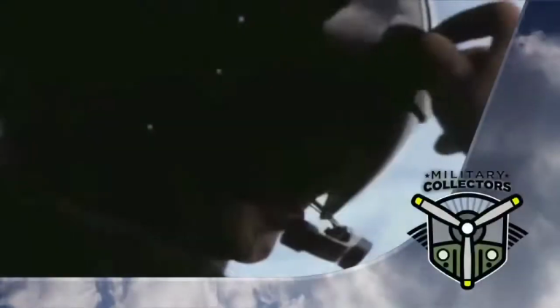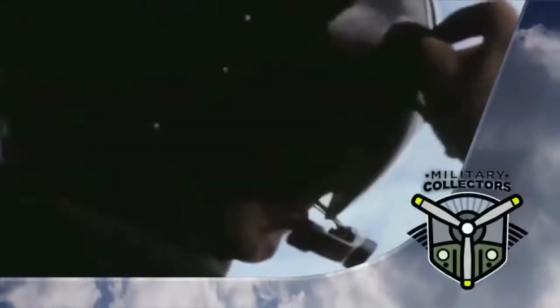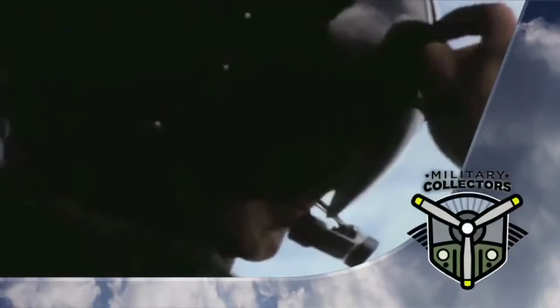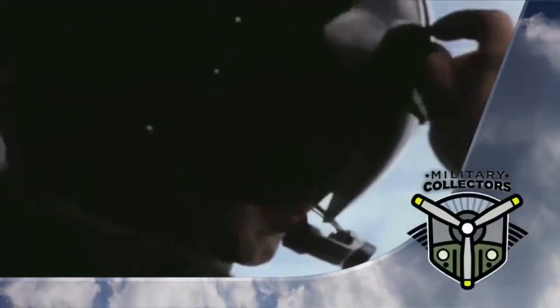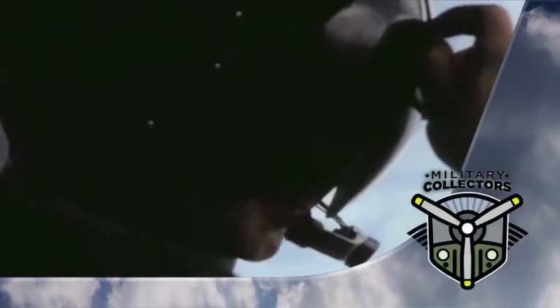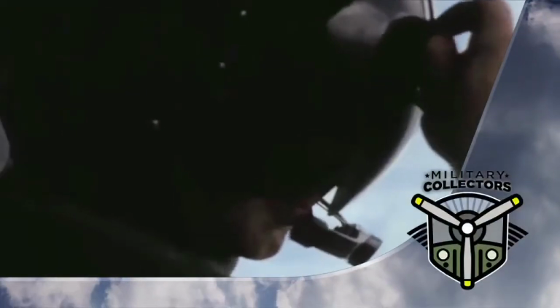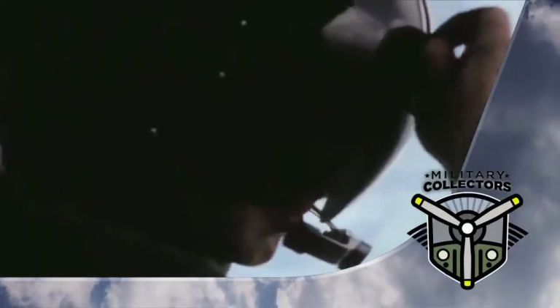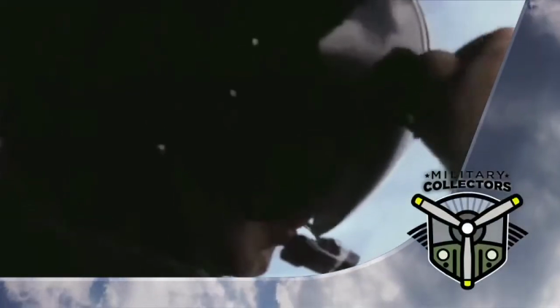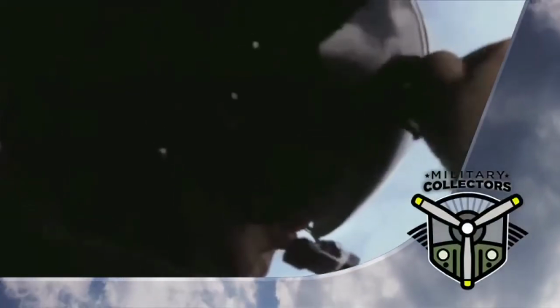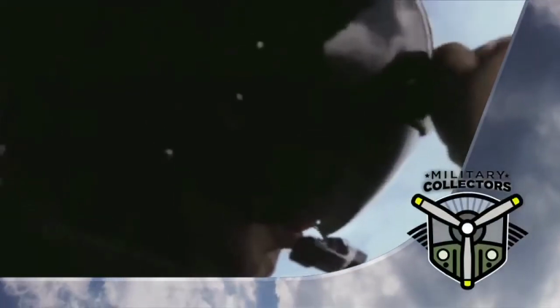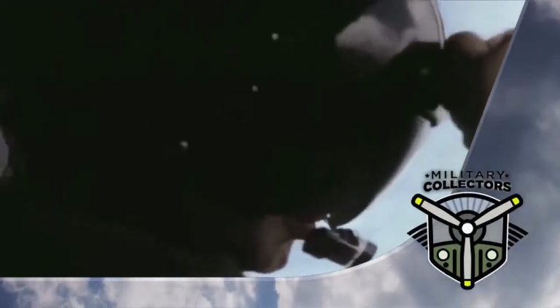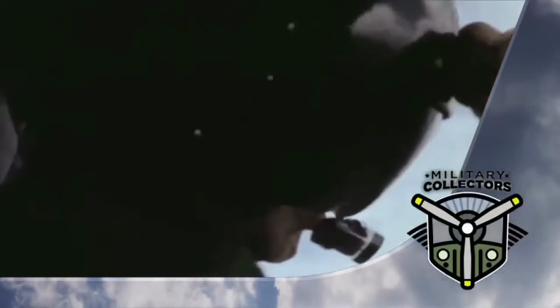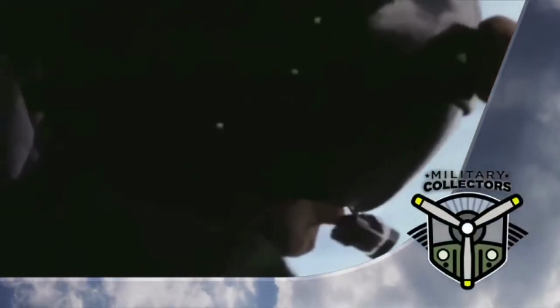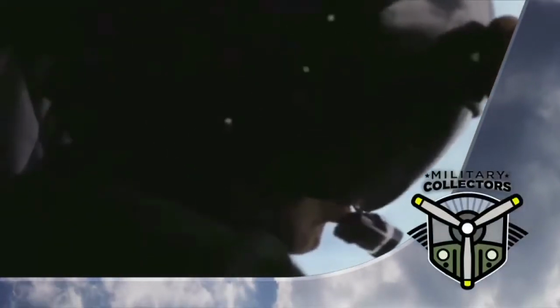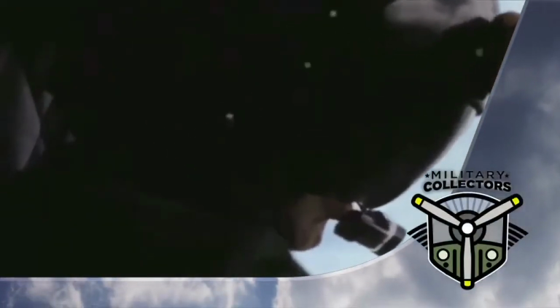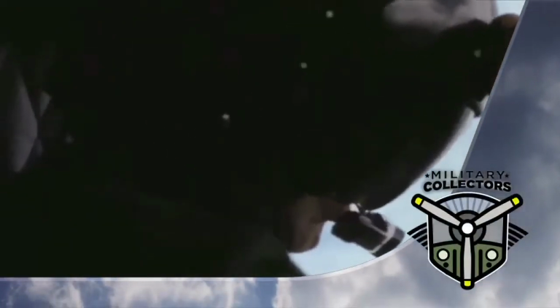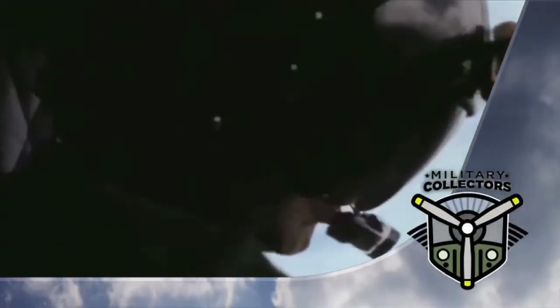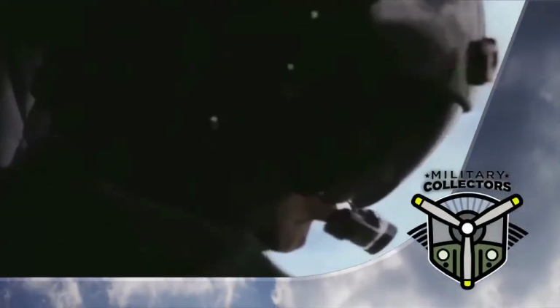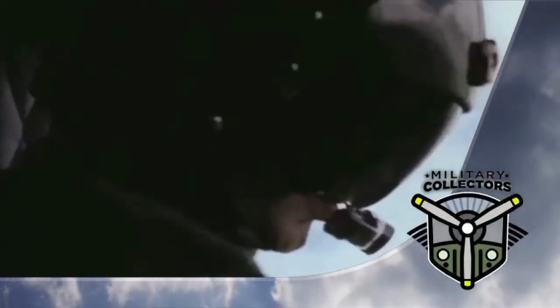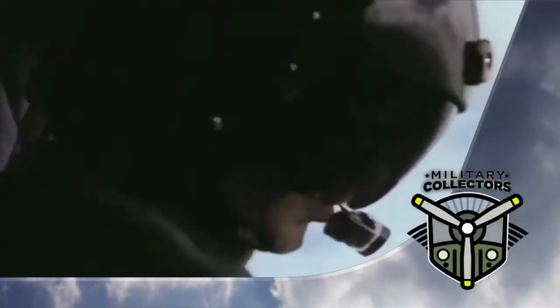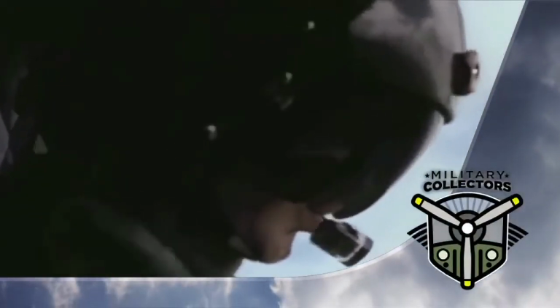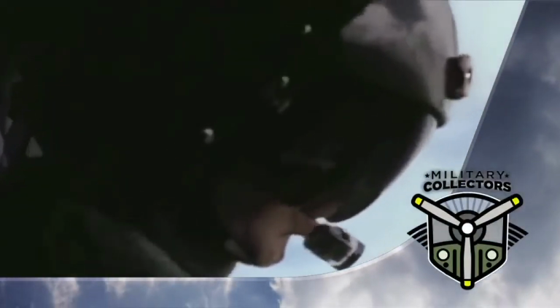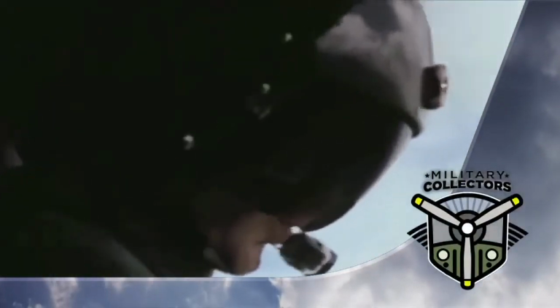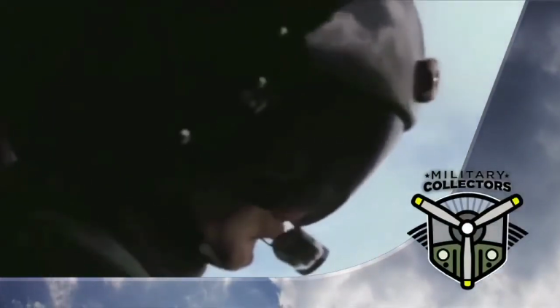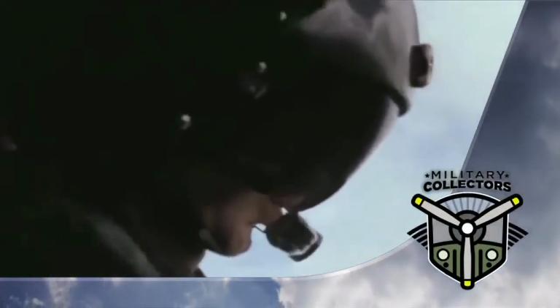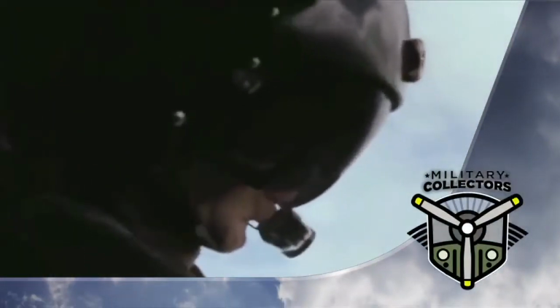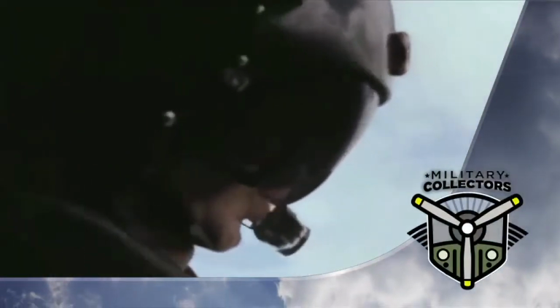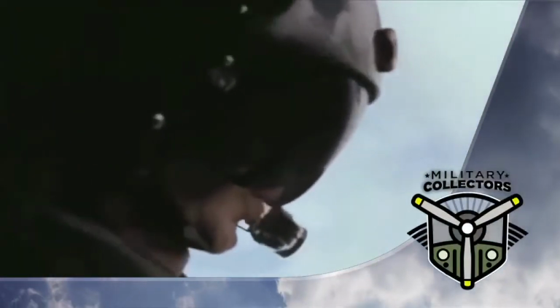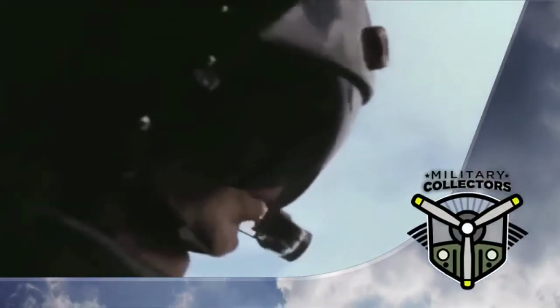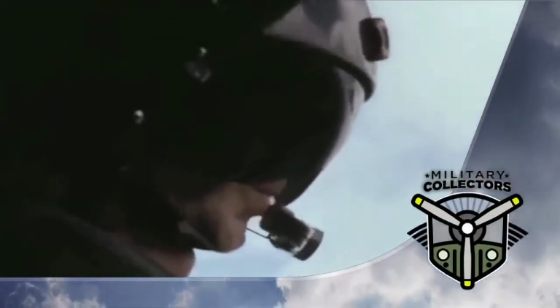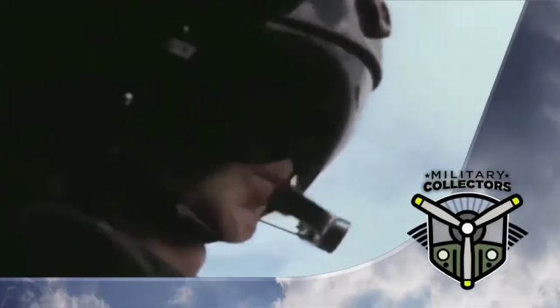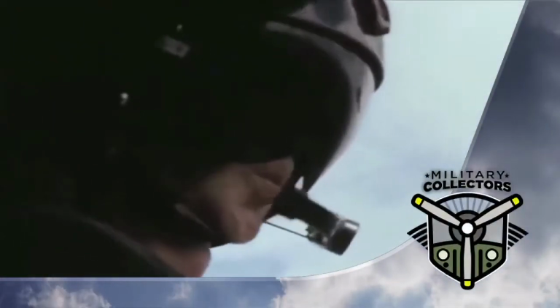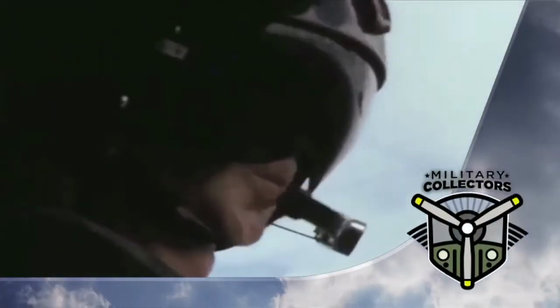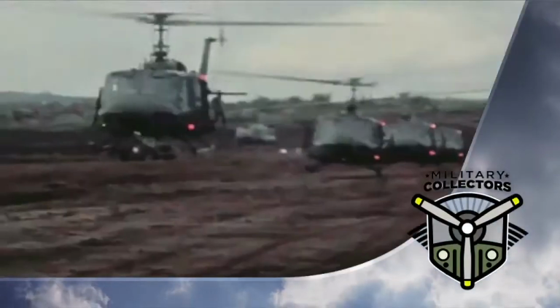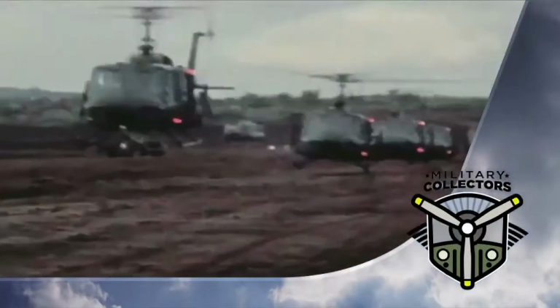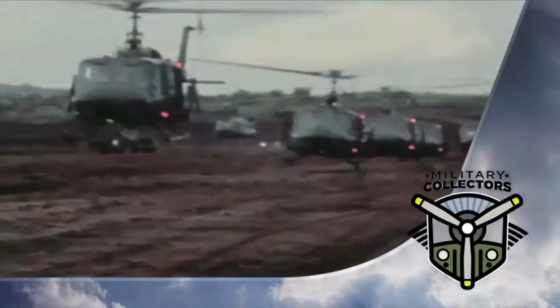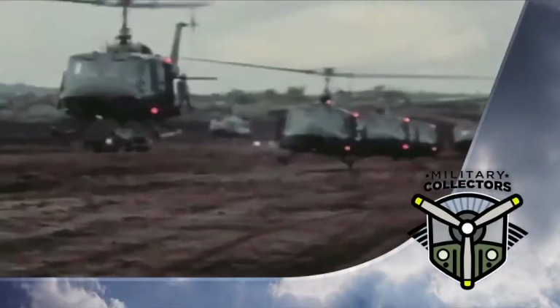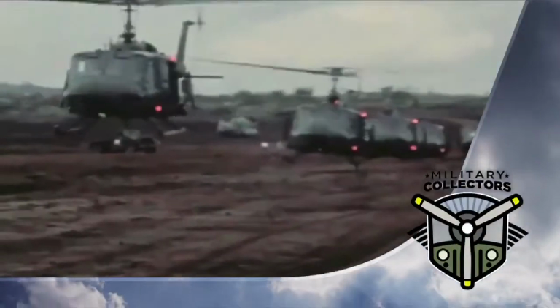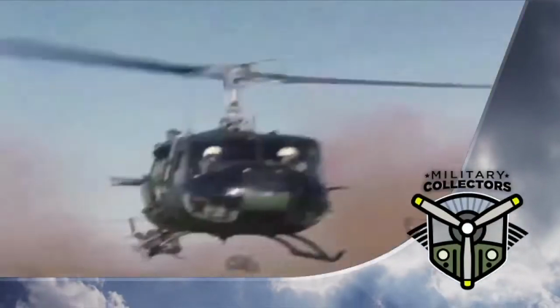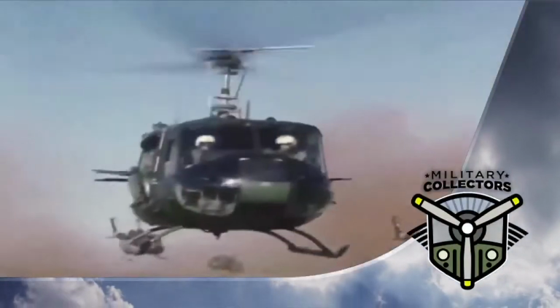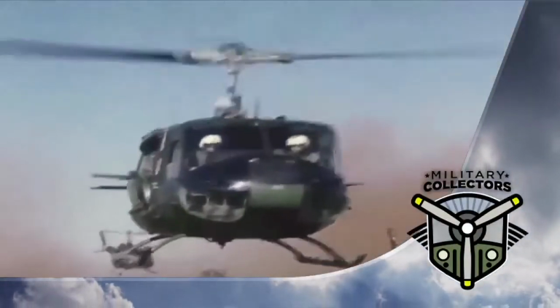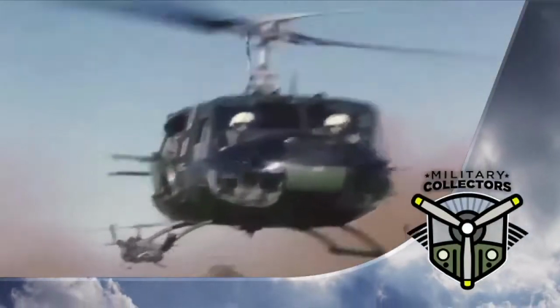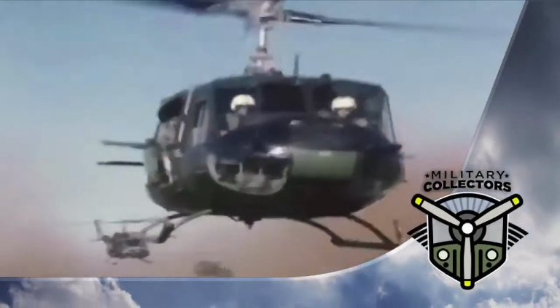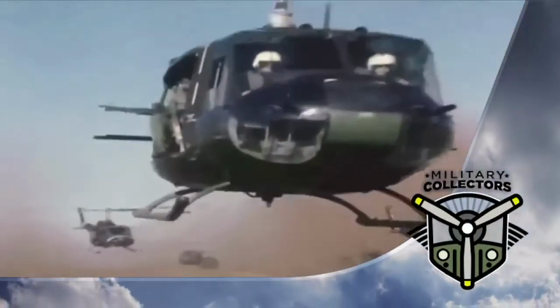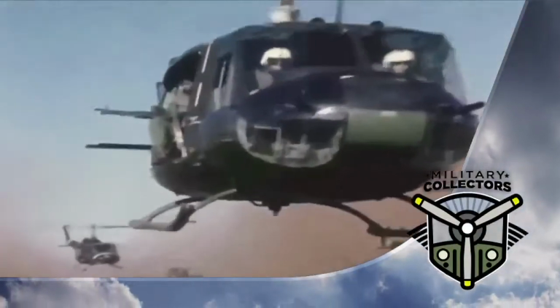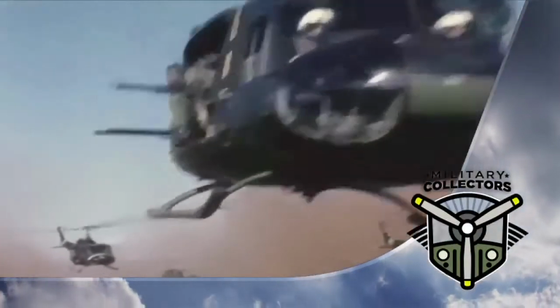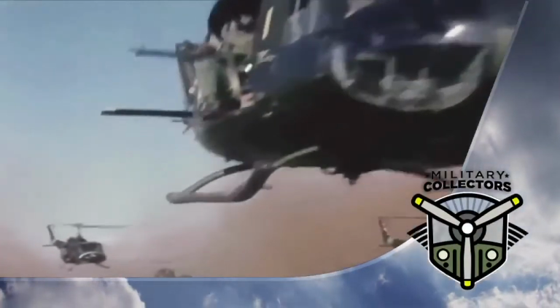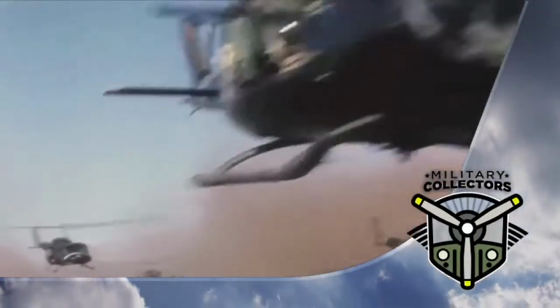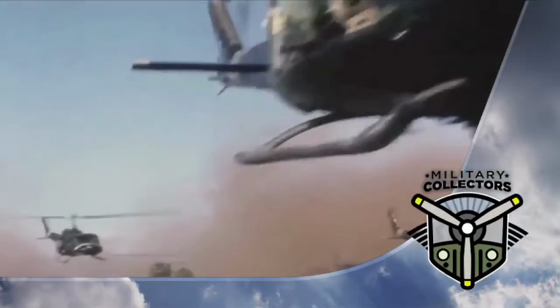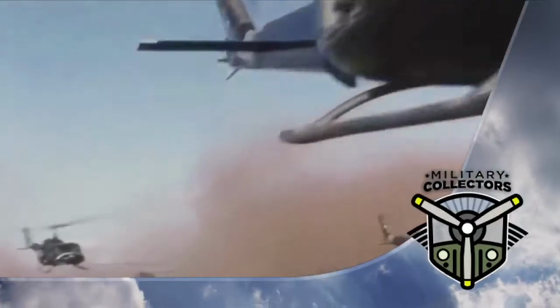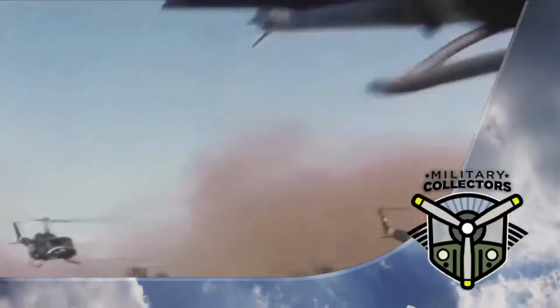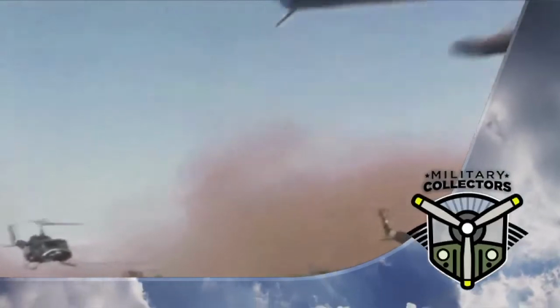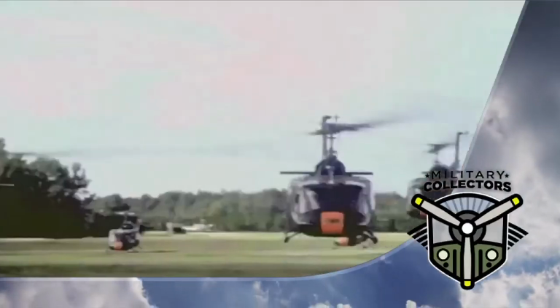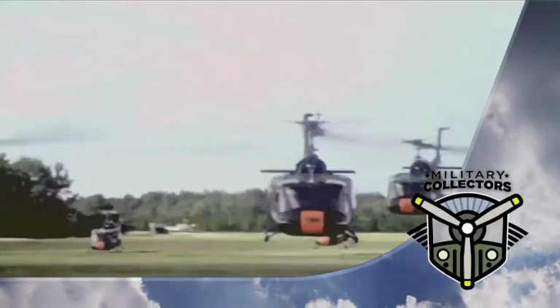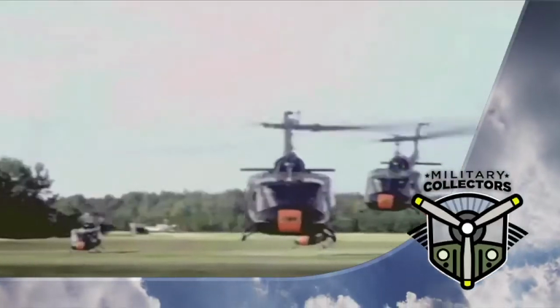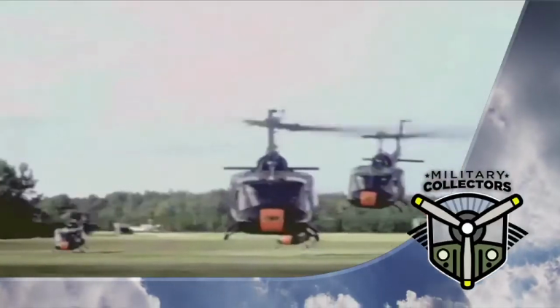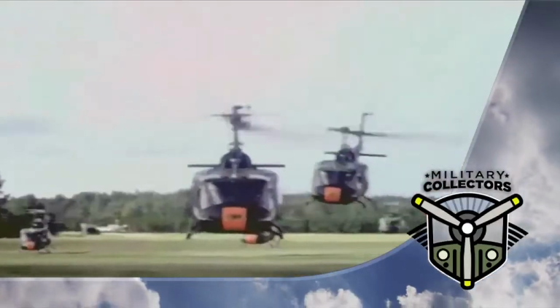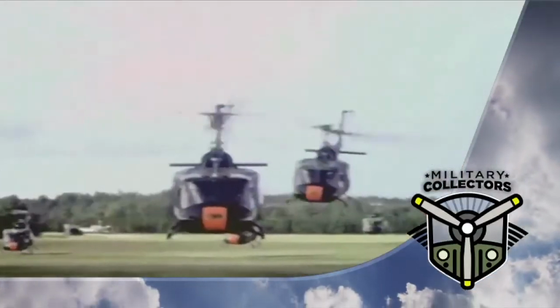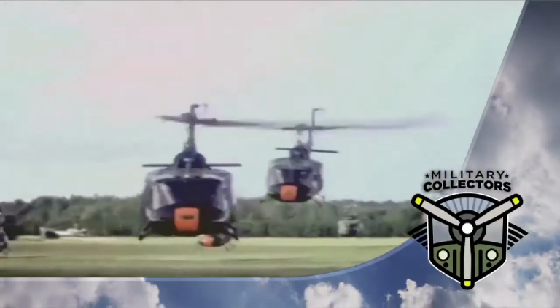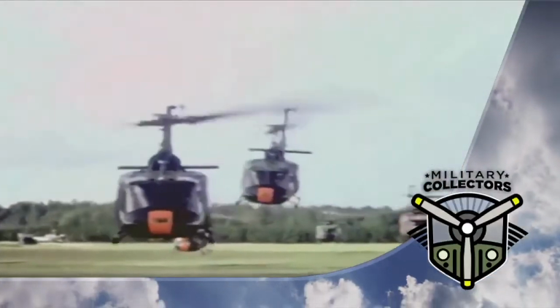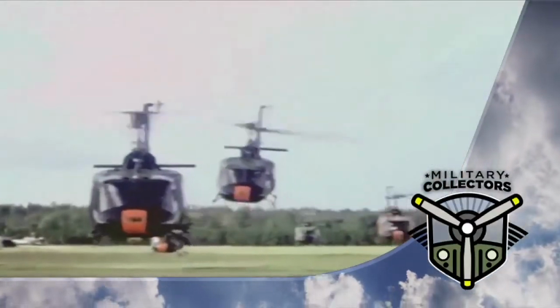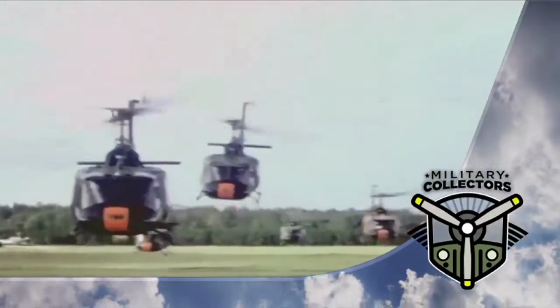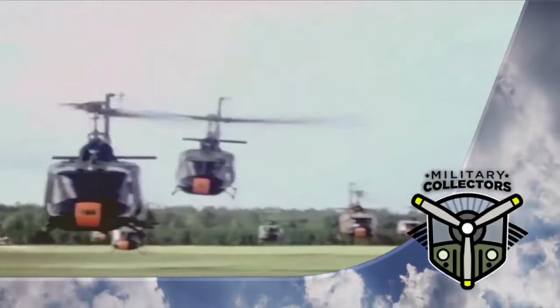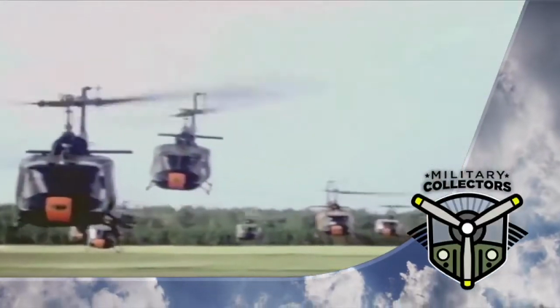When we return to Military Collectors, we talk to a Vietnam veteran who flew many combat missions with a Huey helicopter.